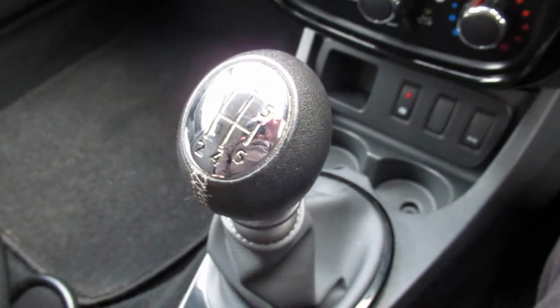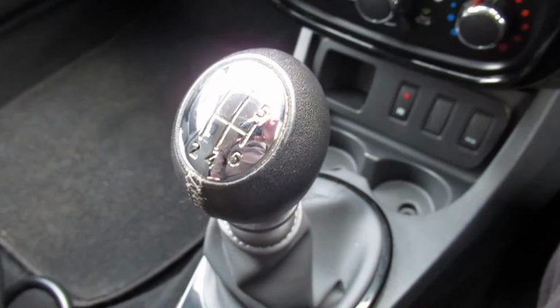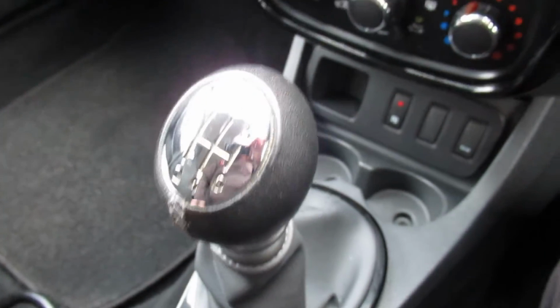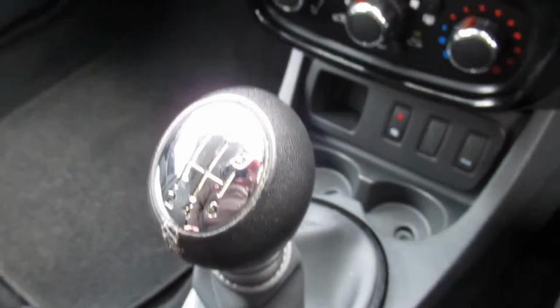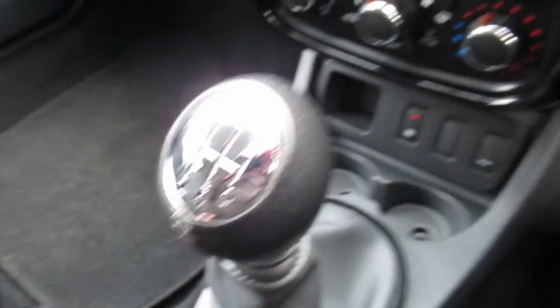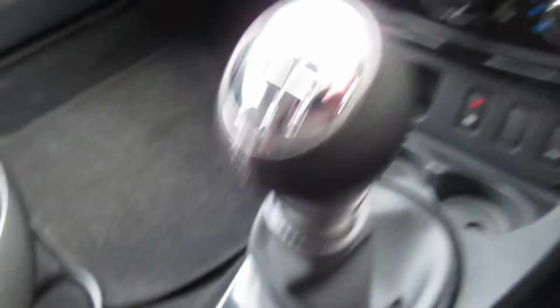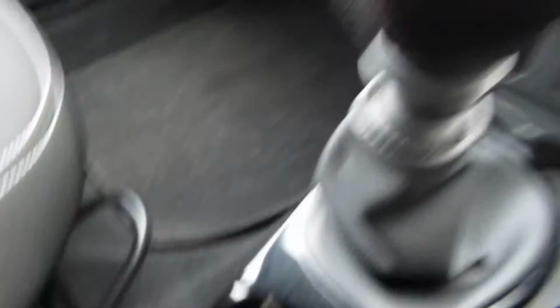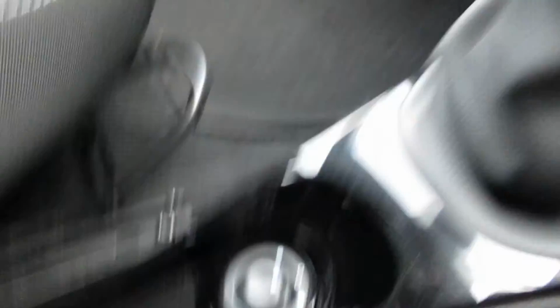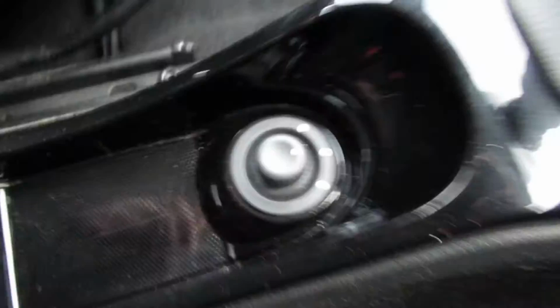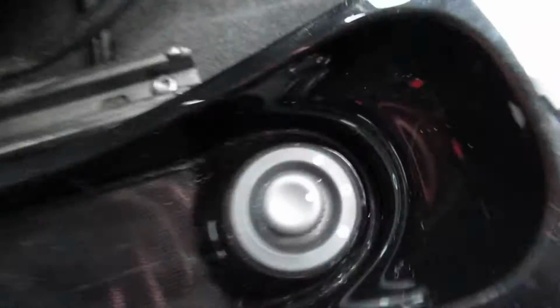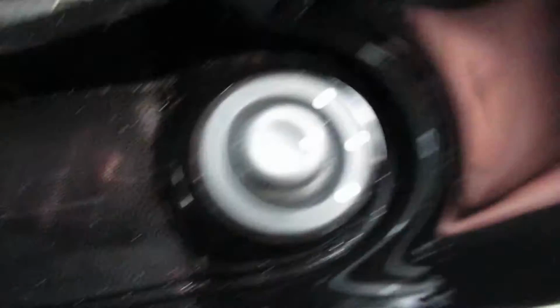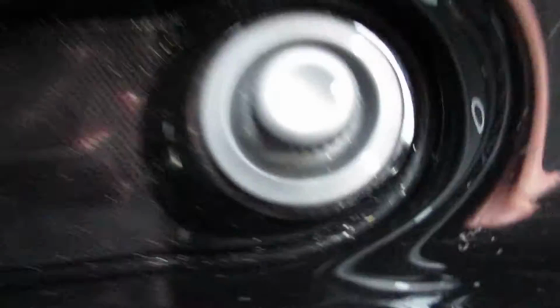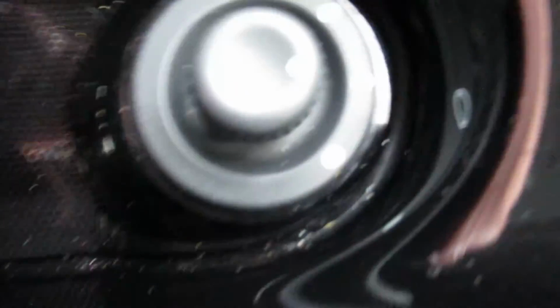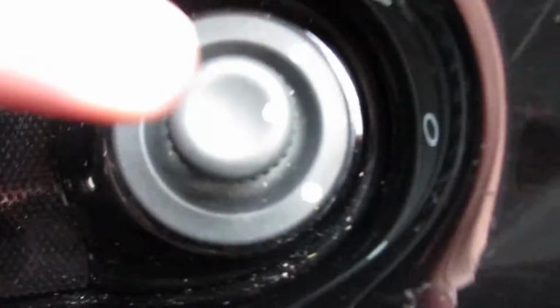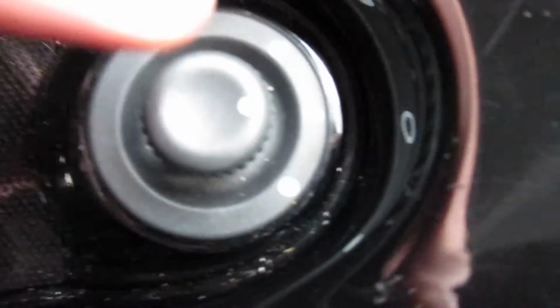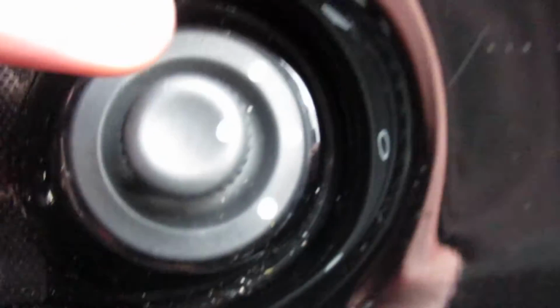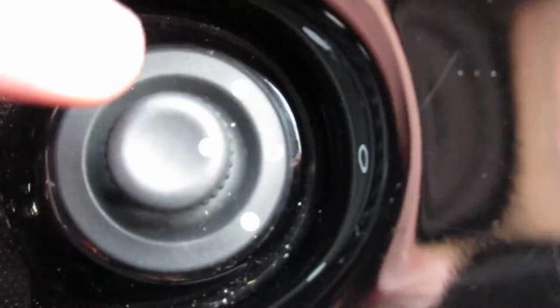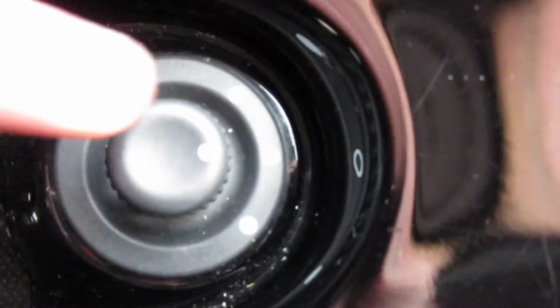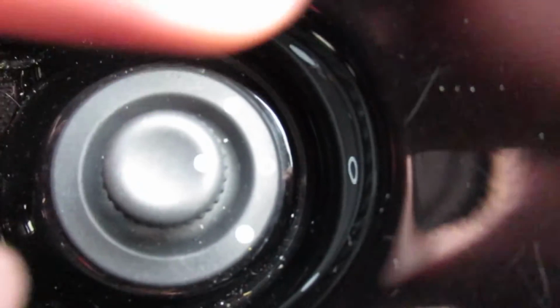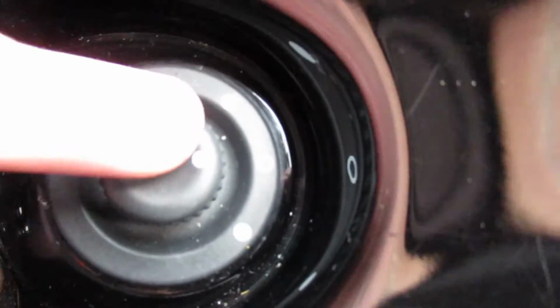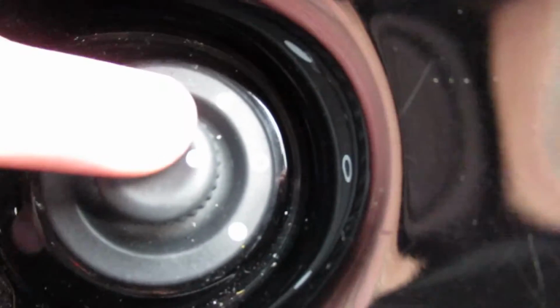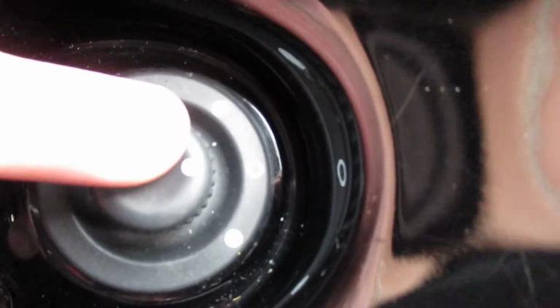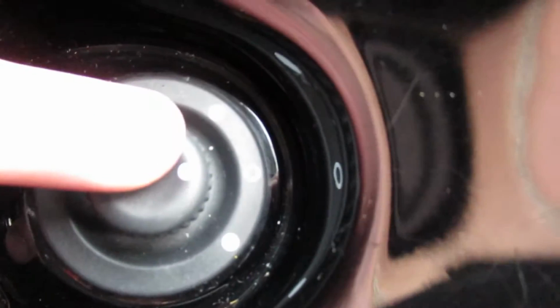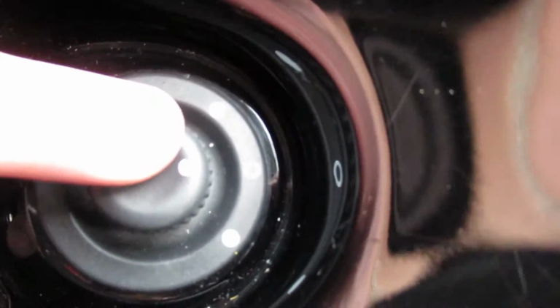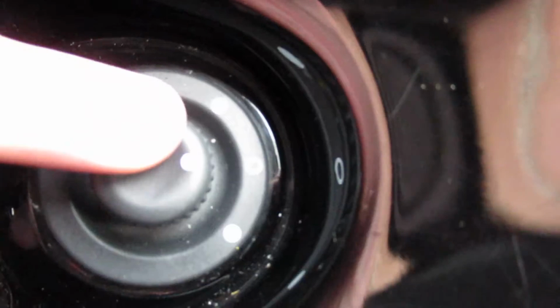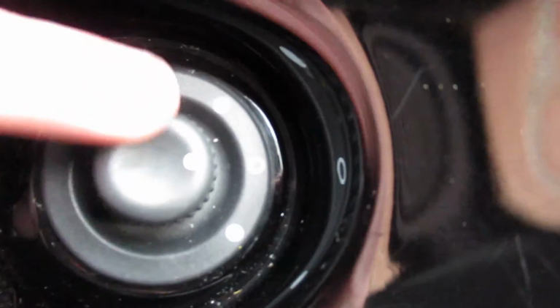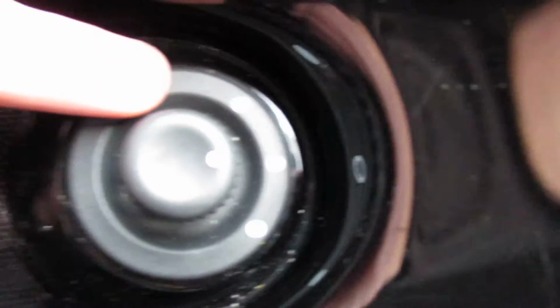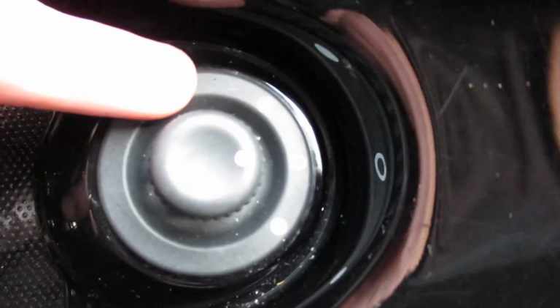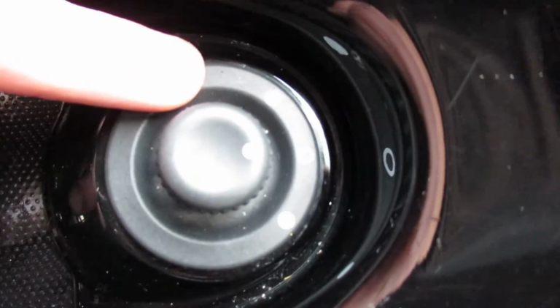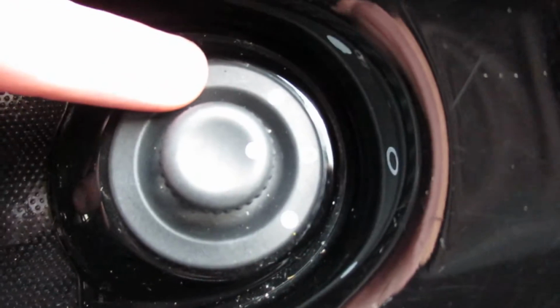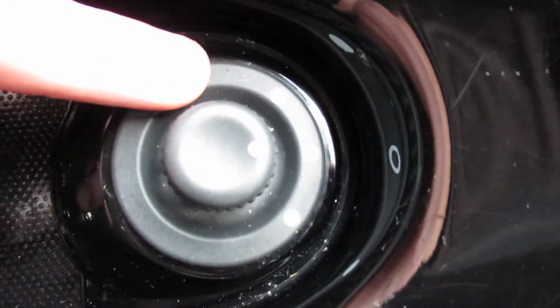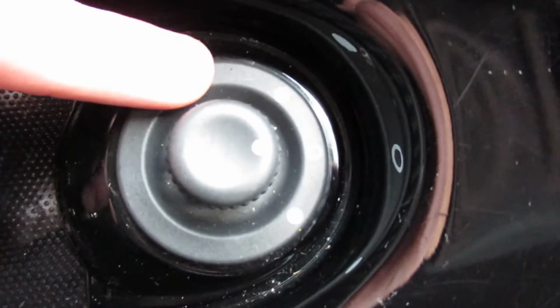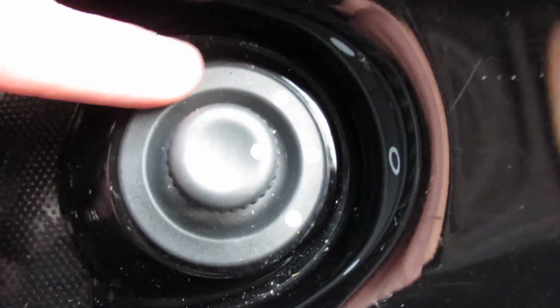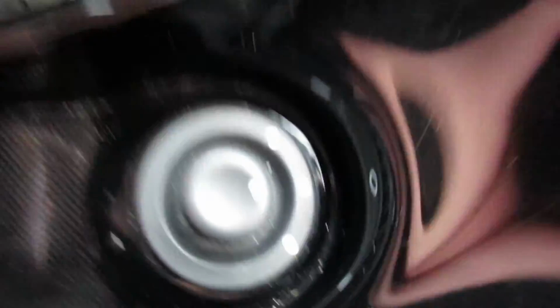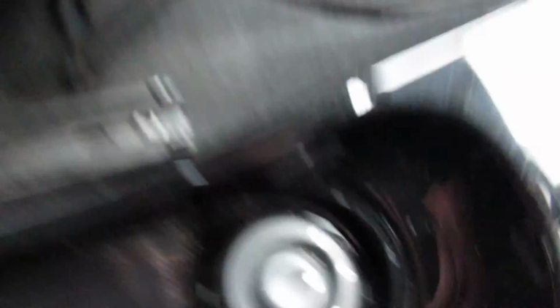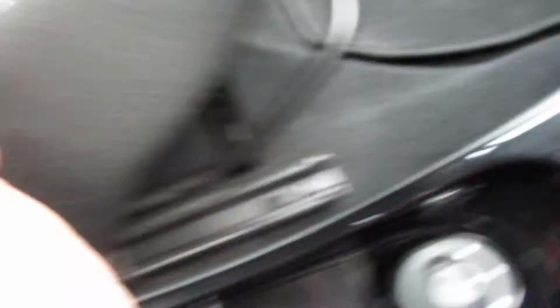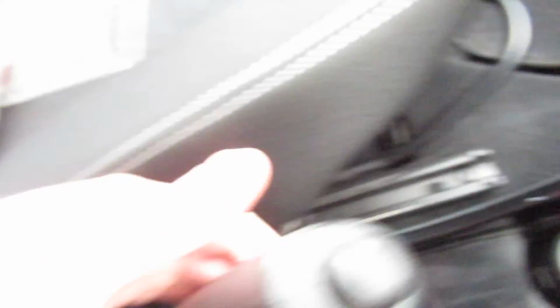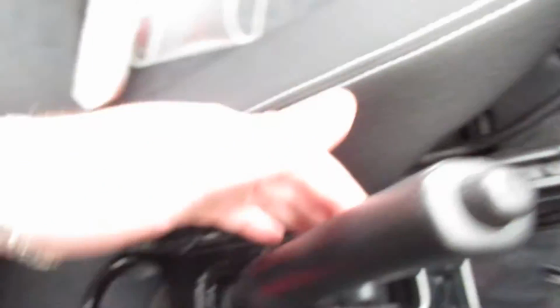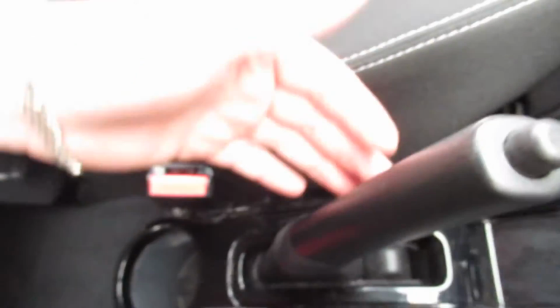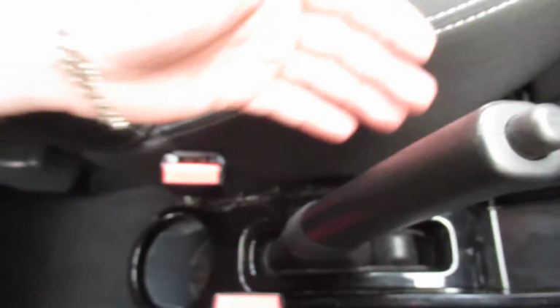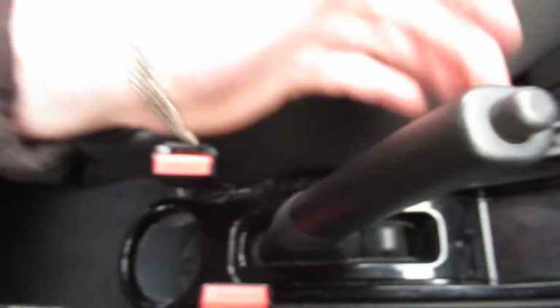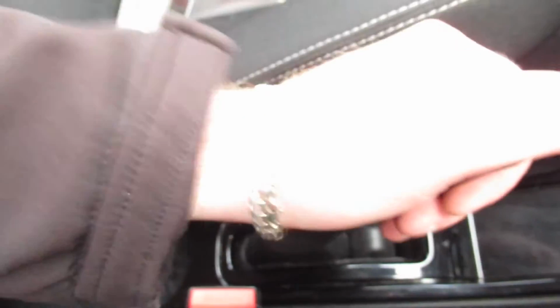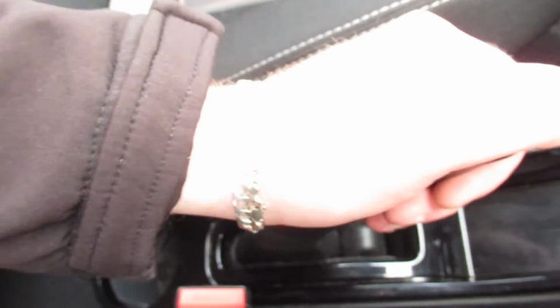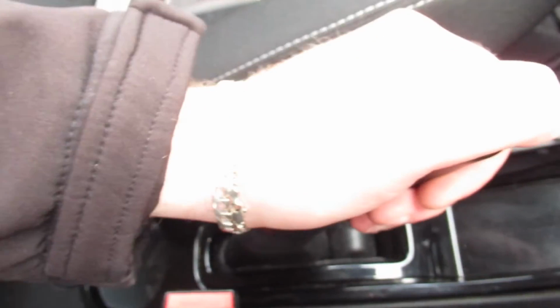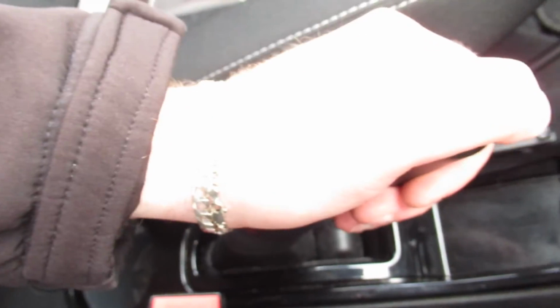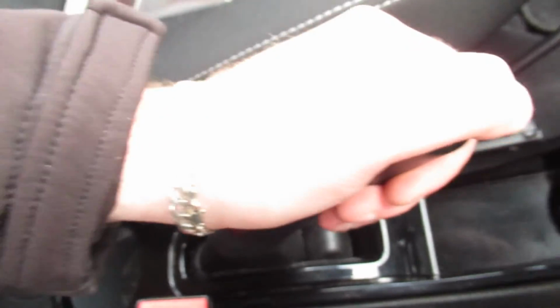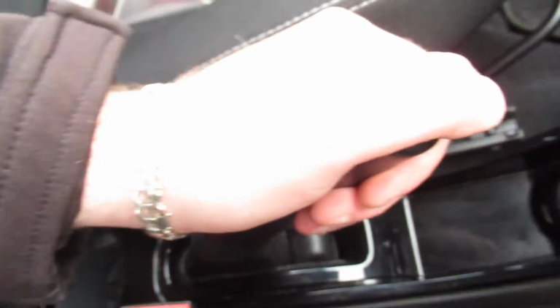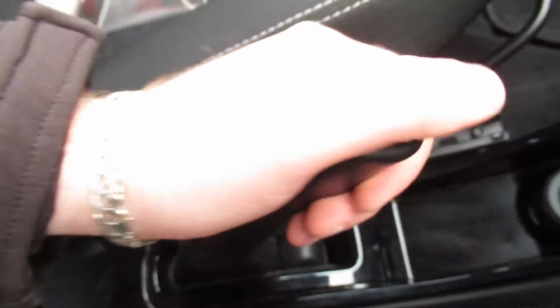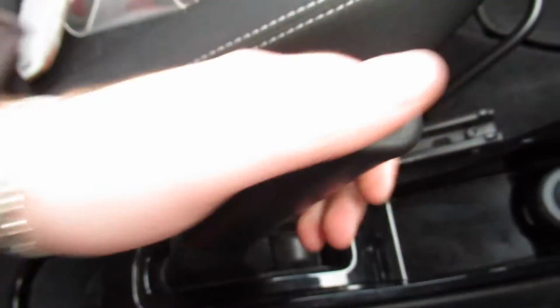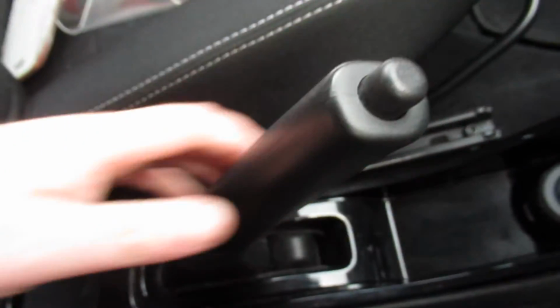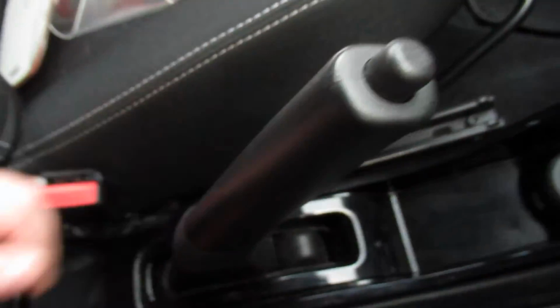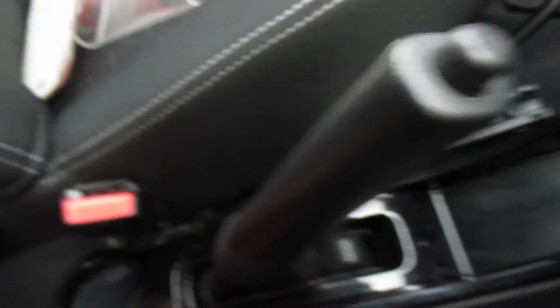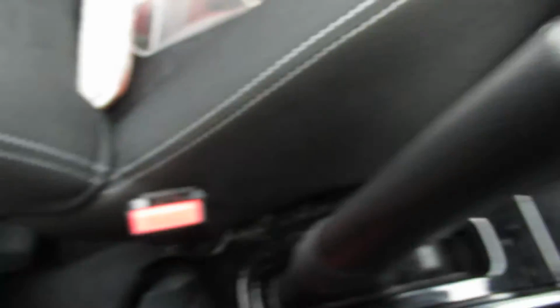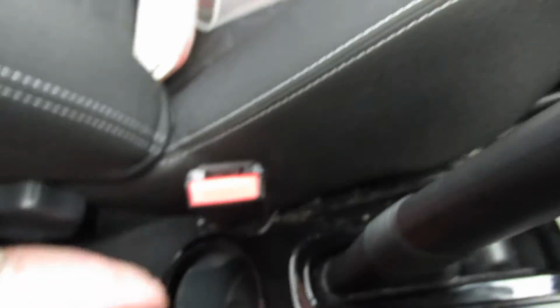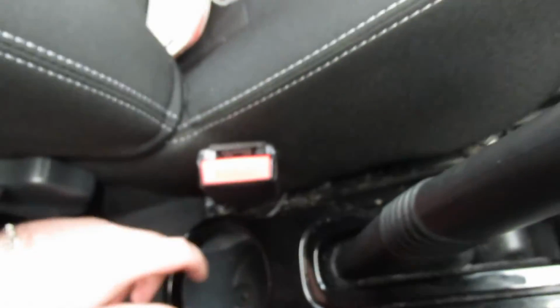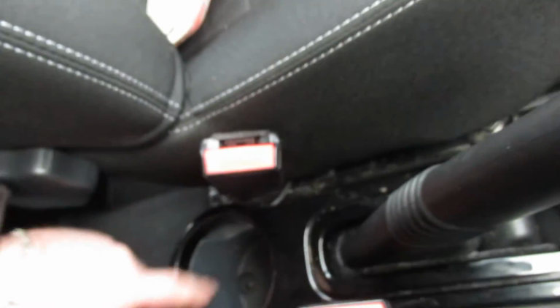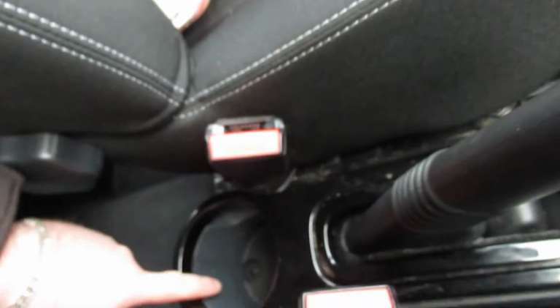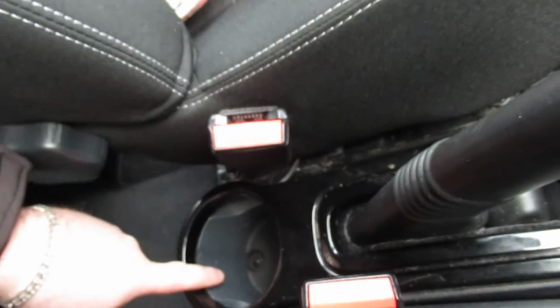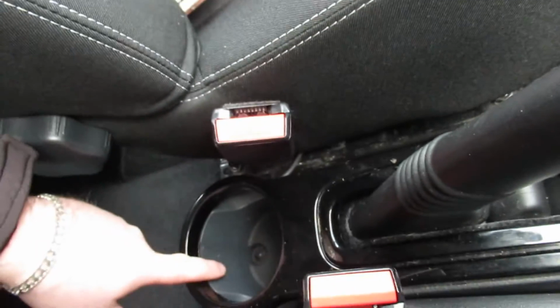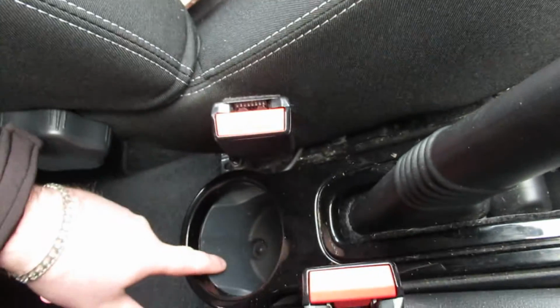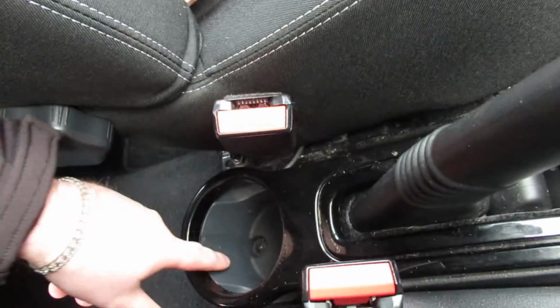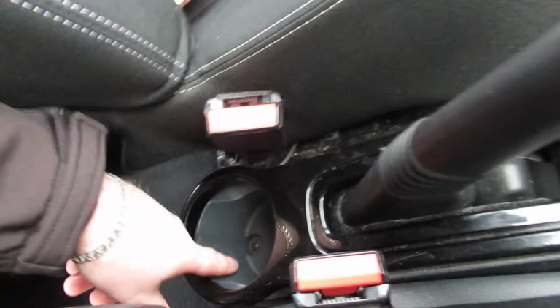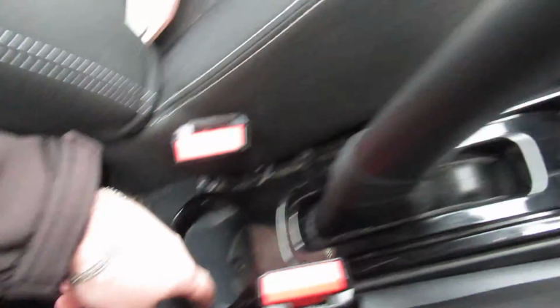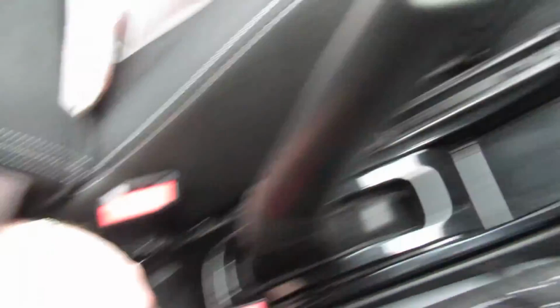Six-speed manual gearbox, and this is a diesel. Mirror adjustments and a manual handbrake in the centre console.